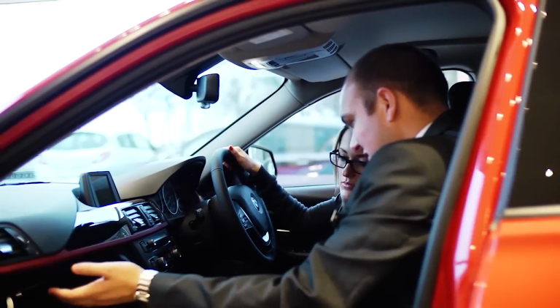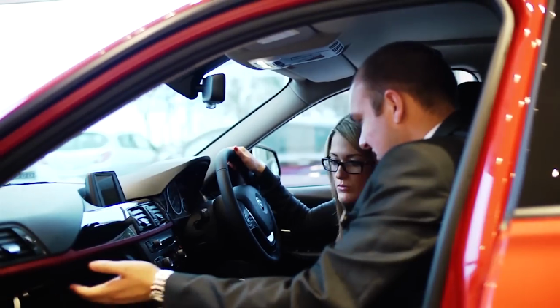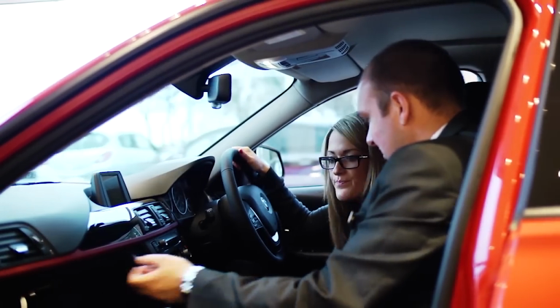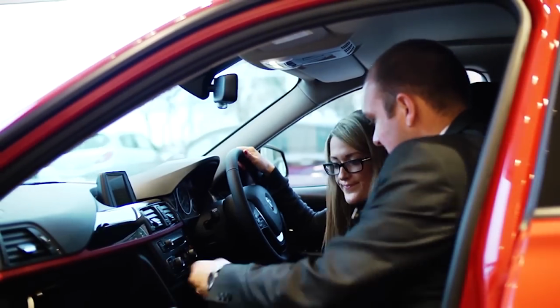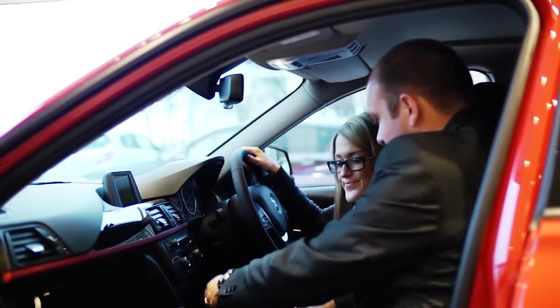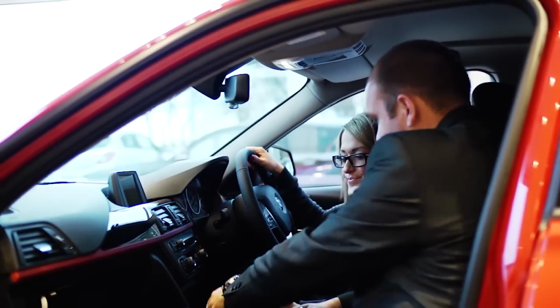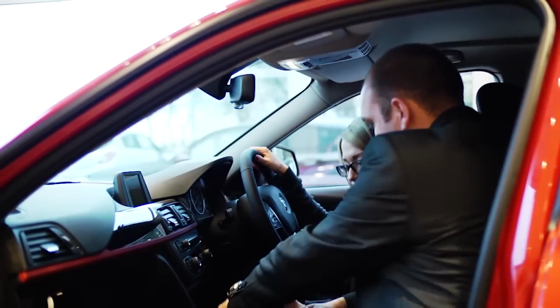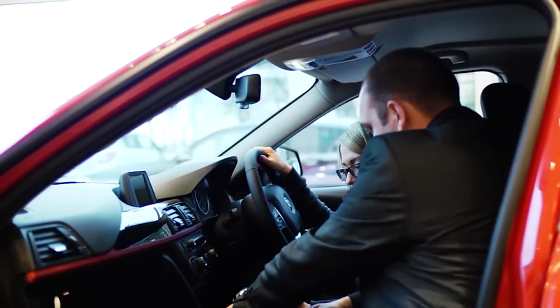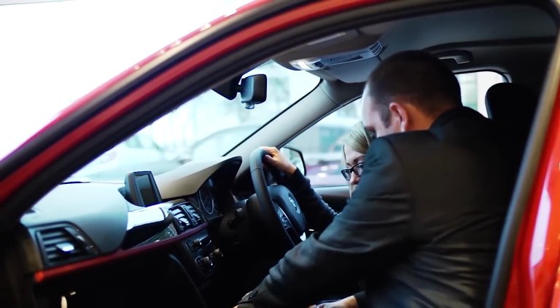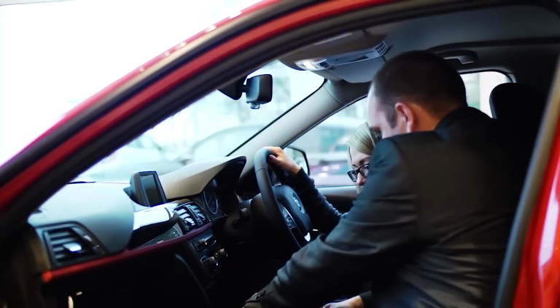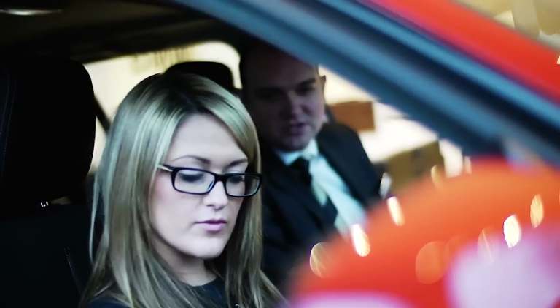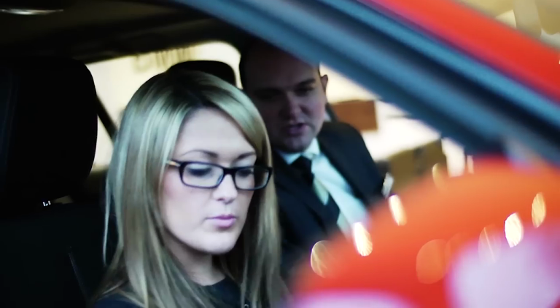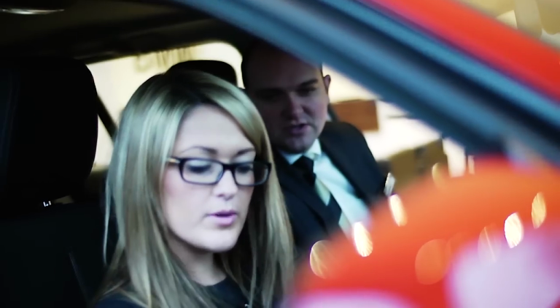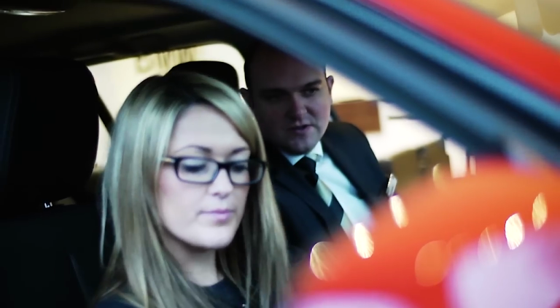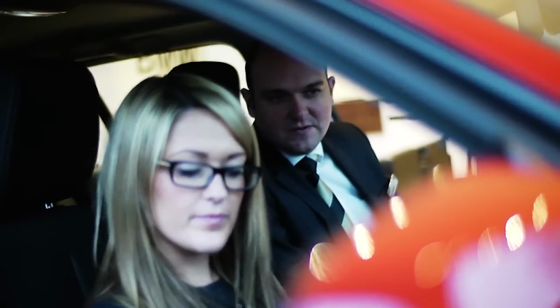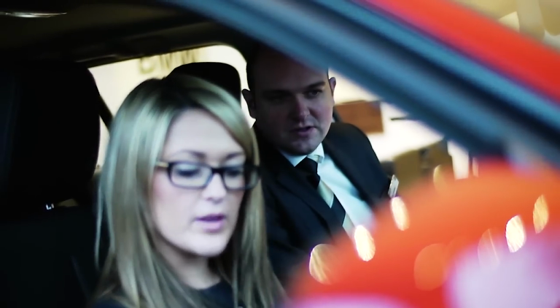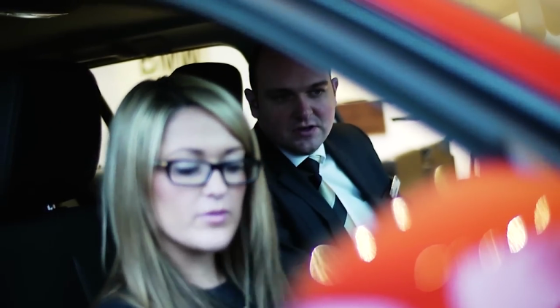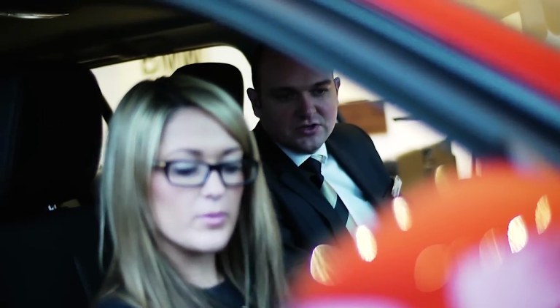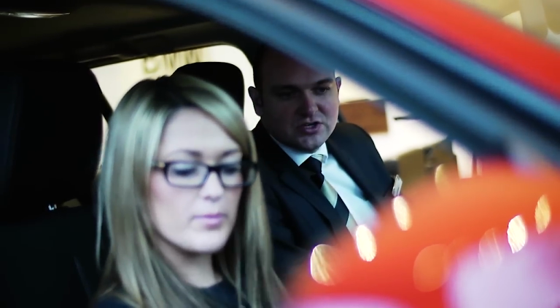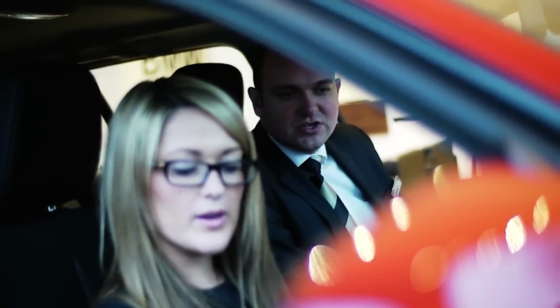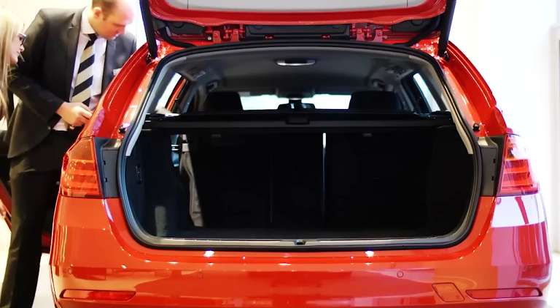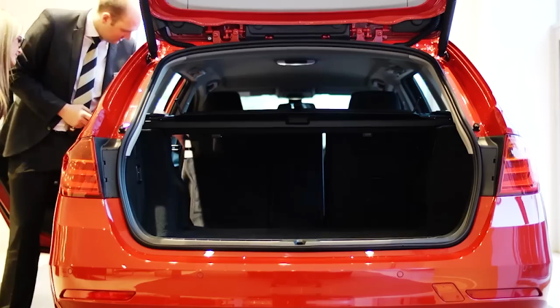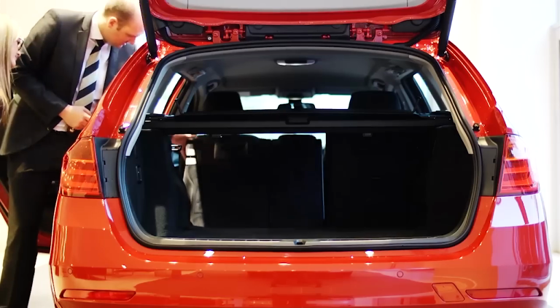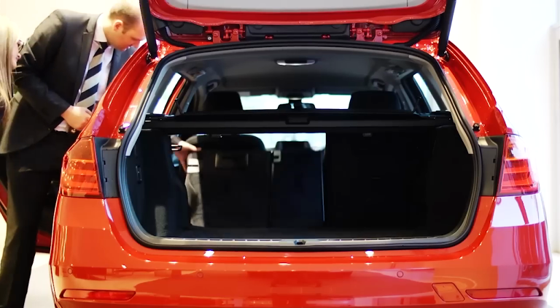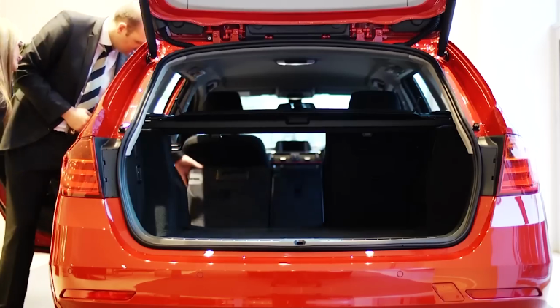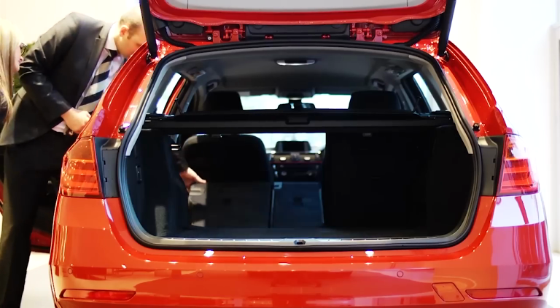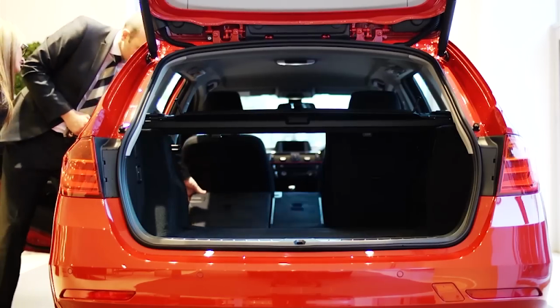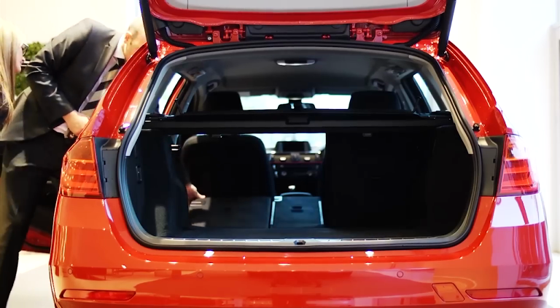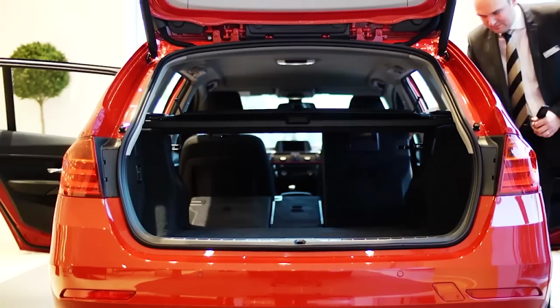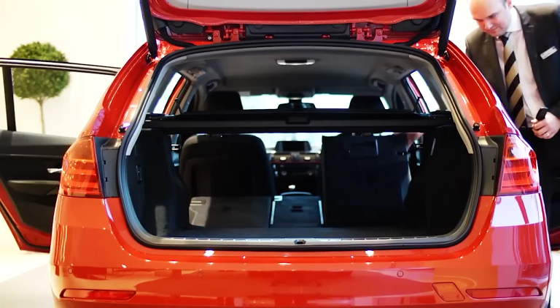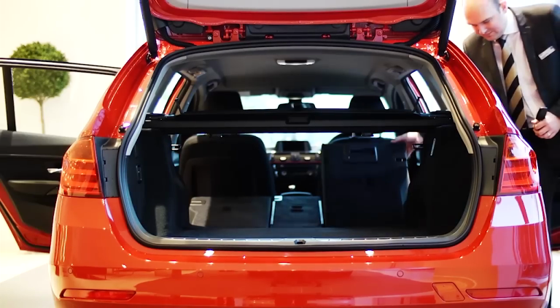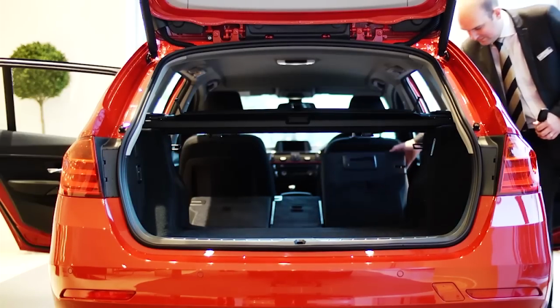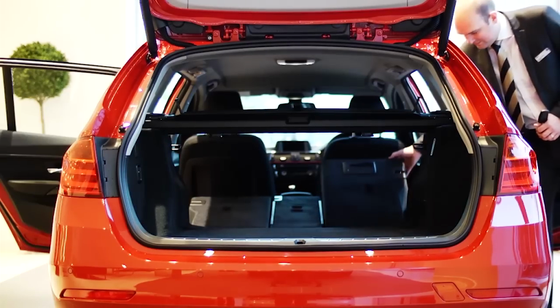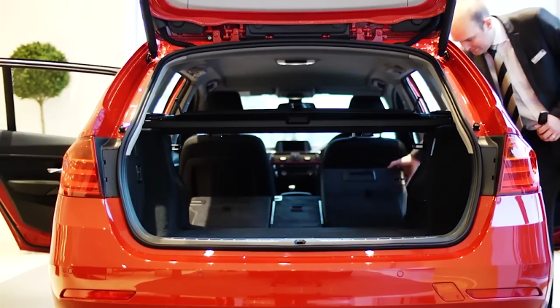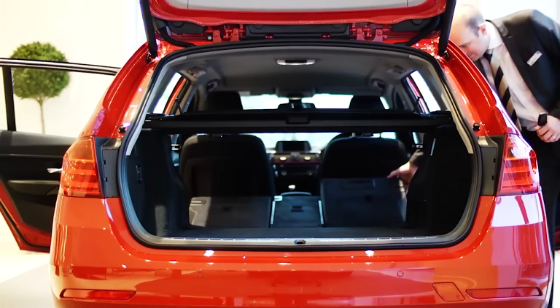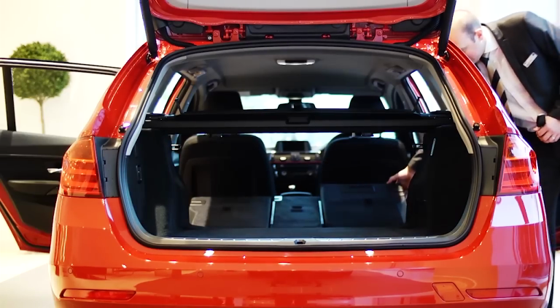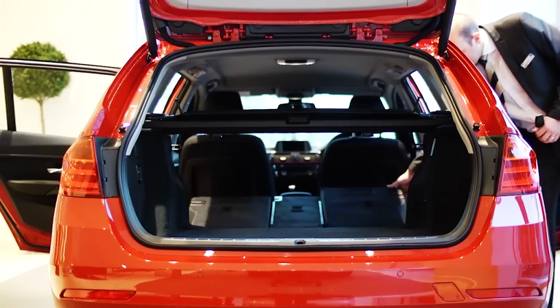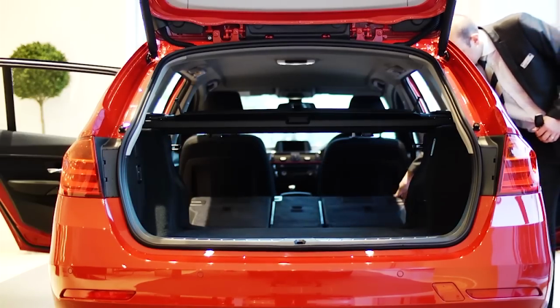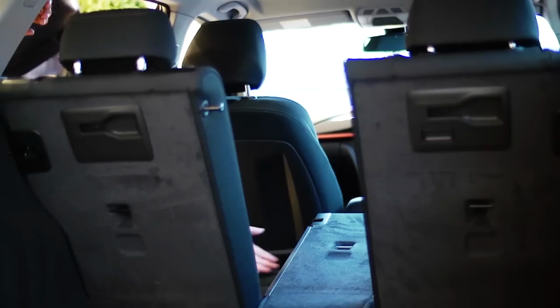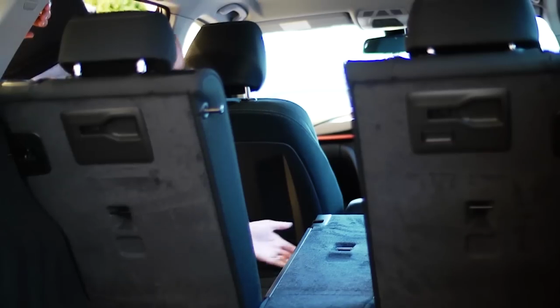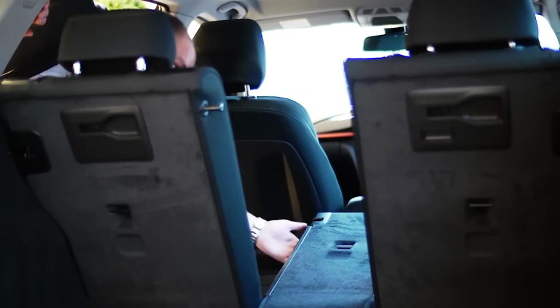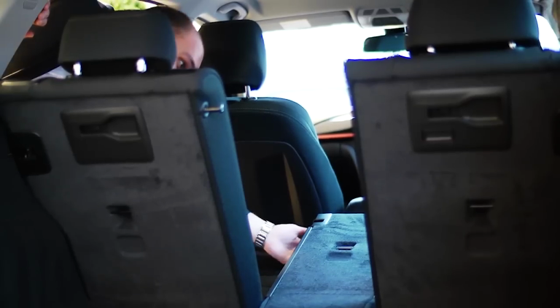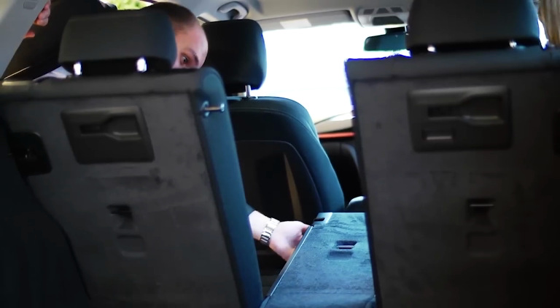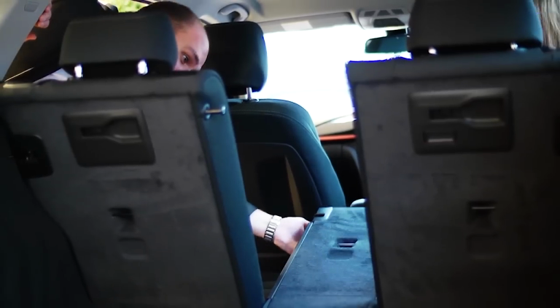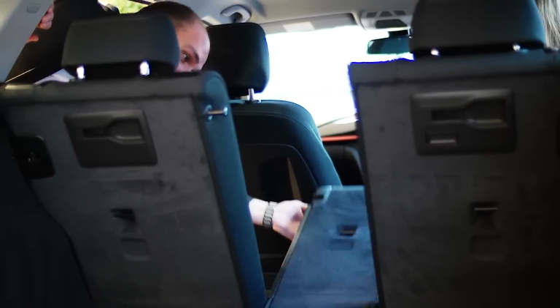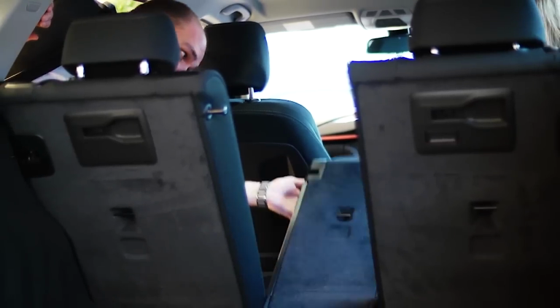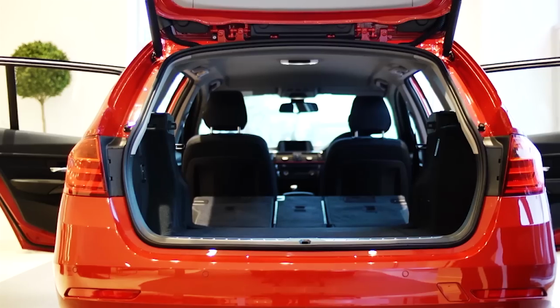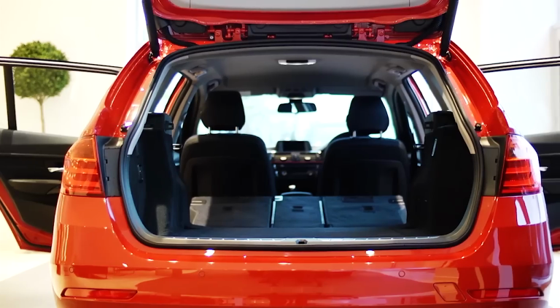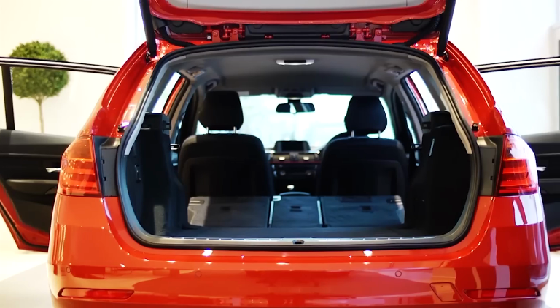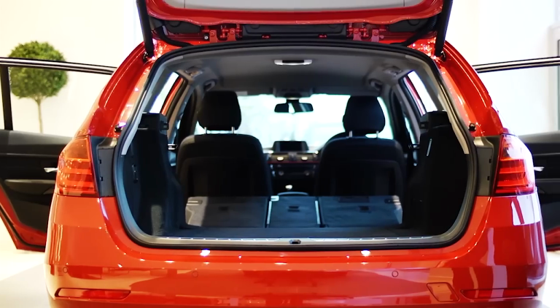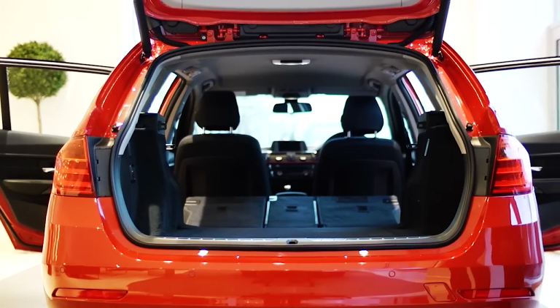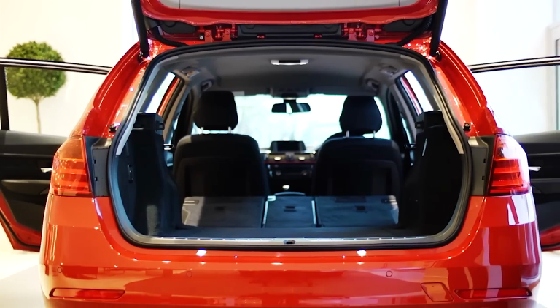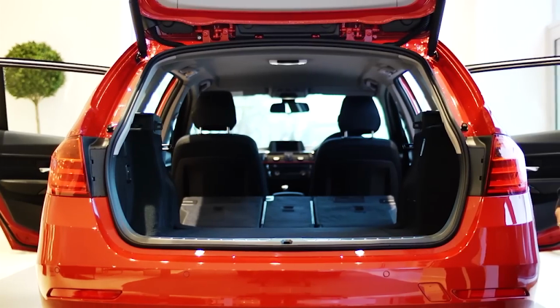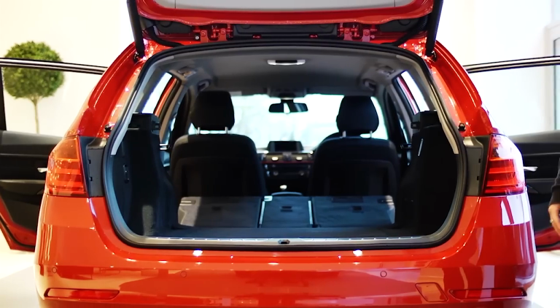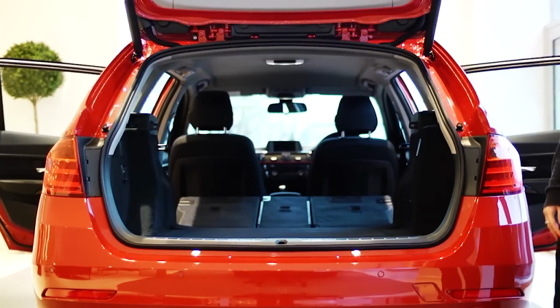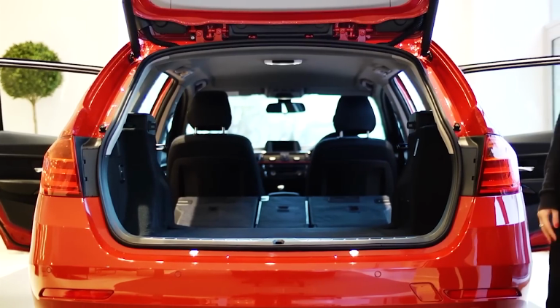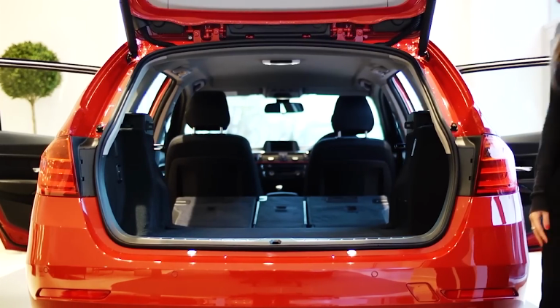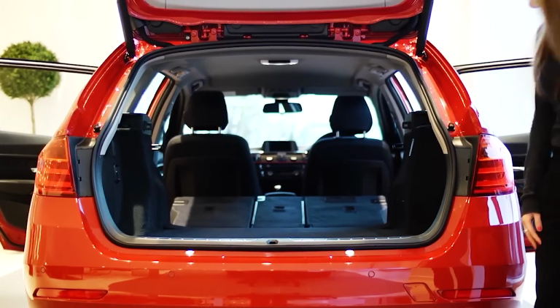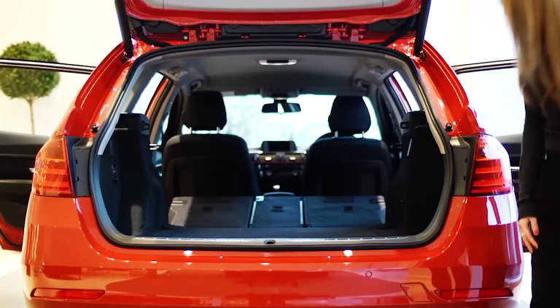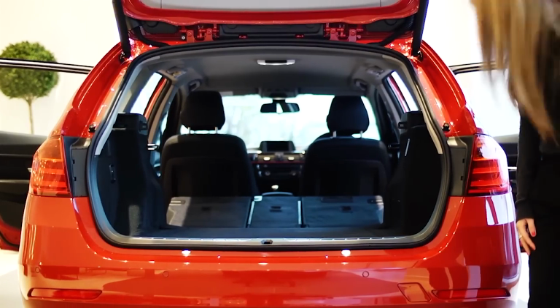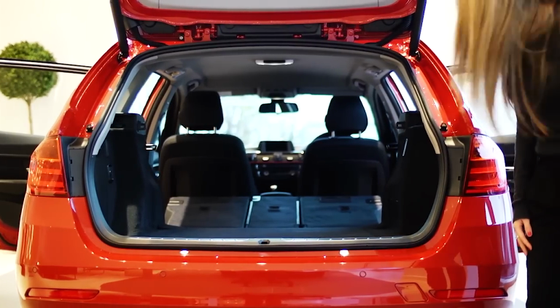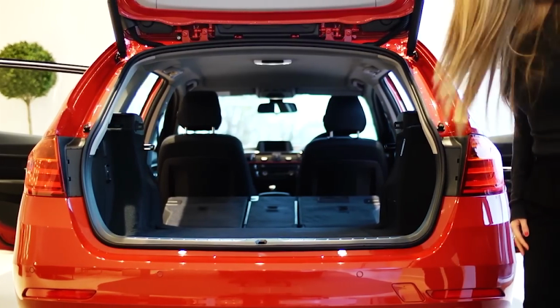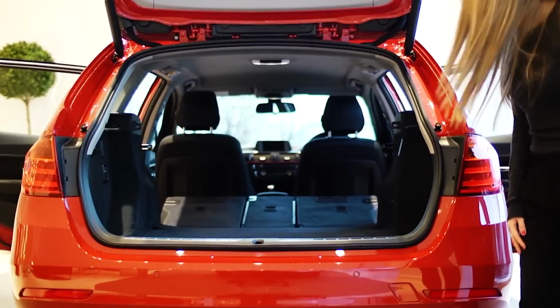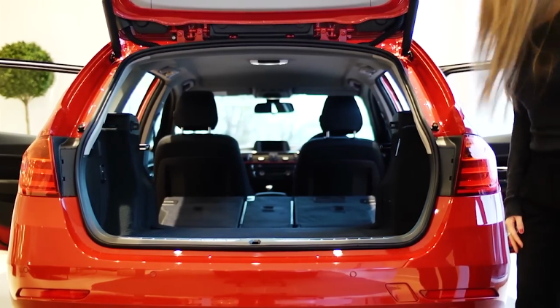For bulkier items, the rear seats can be split 60/40, giving more flexibility and use of space. With the rear seats down, the luggage compartment floor is virtually level.